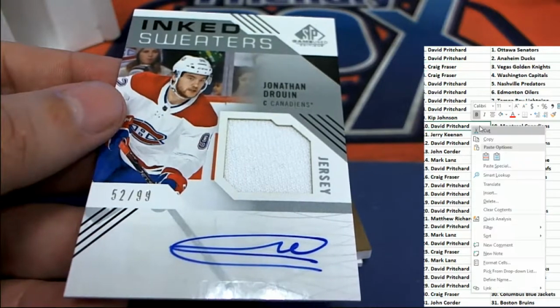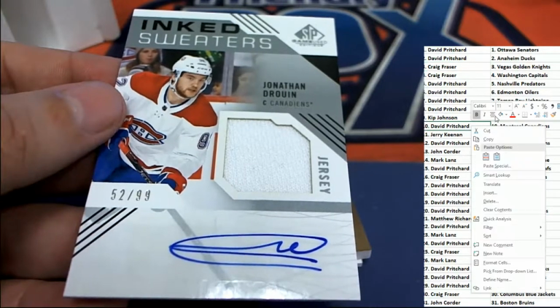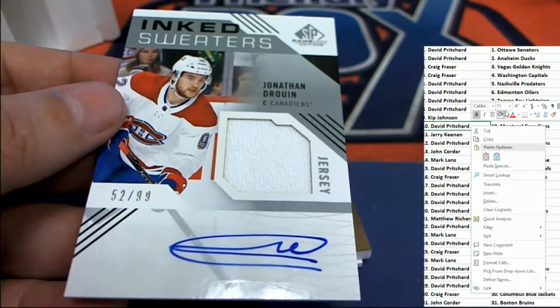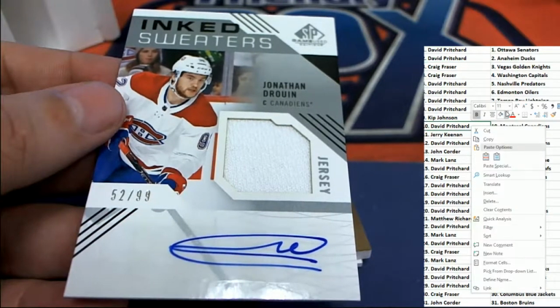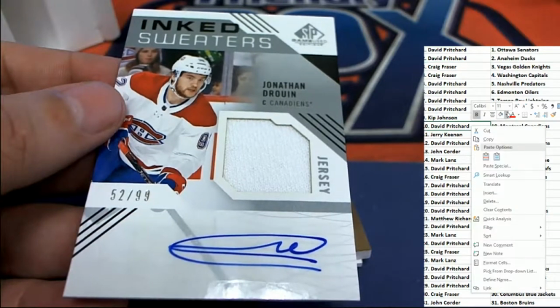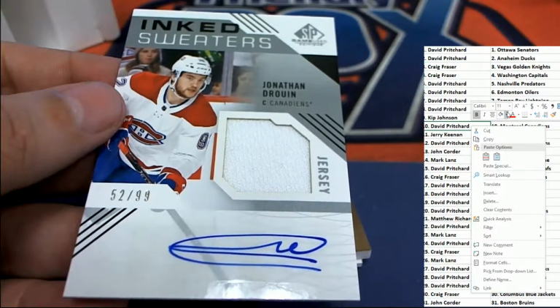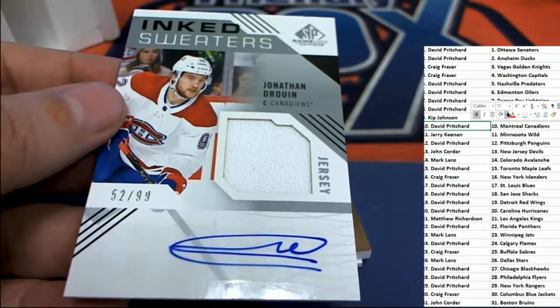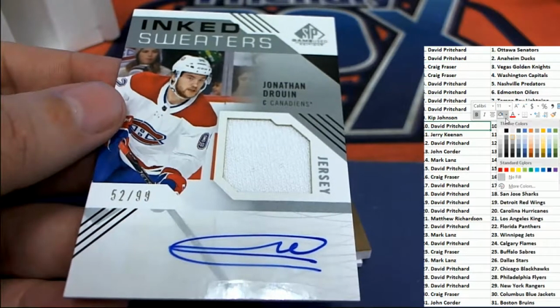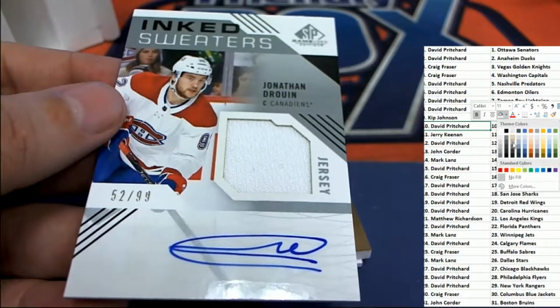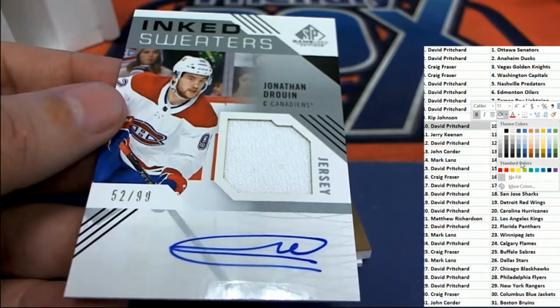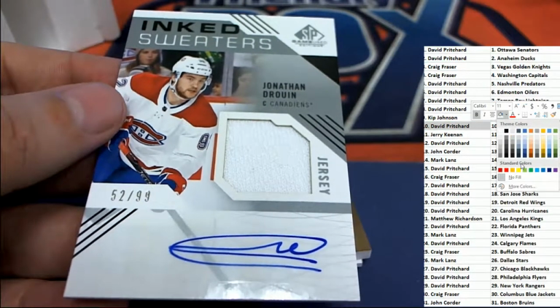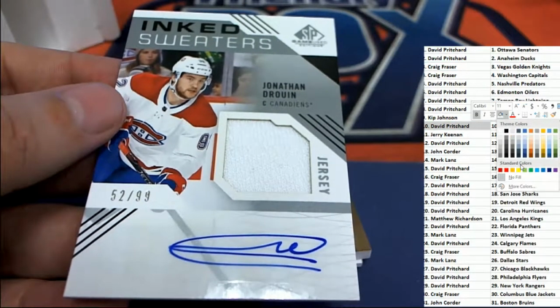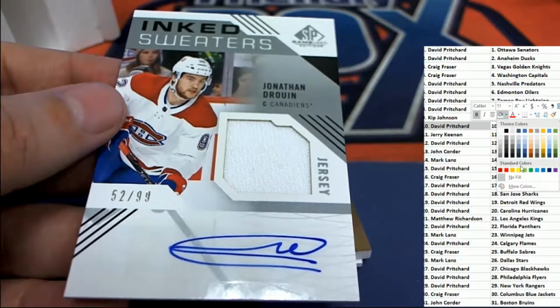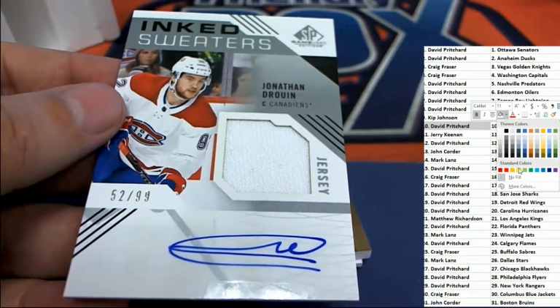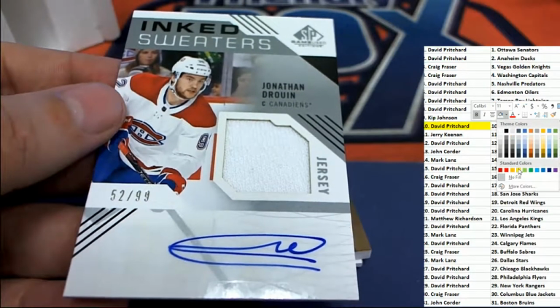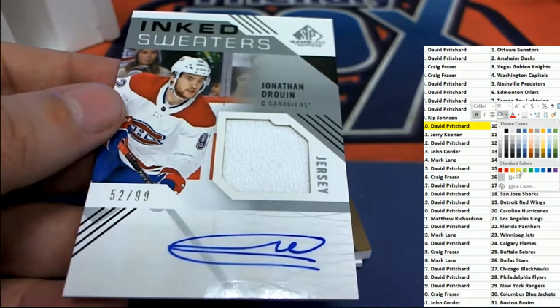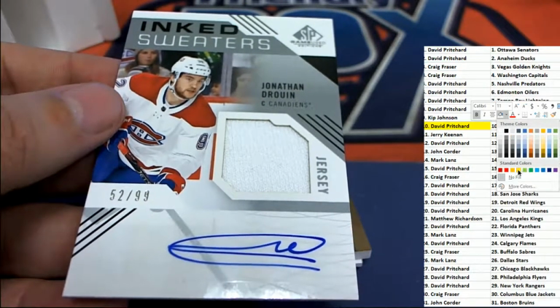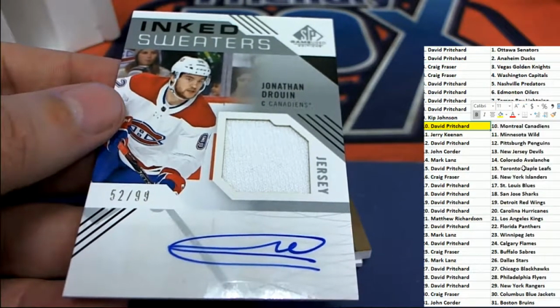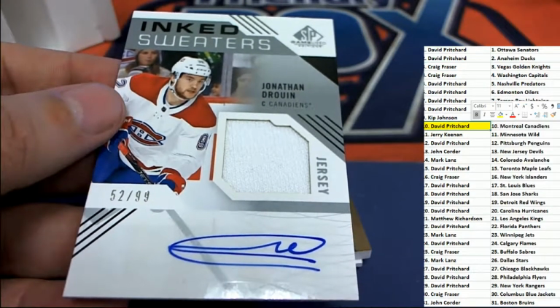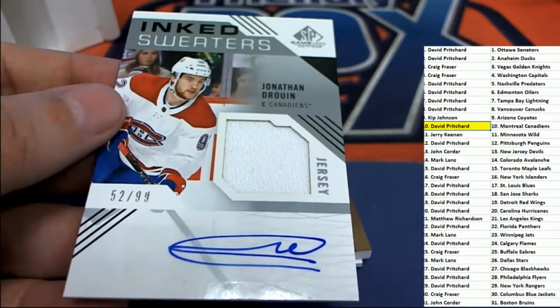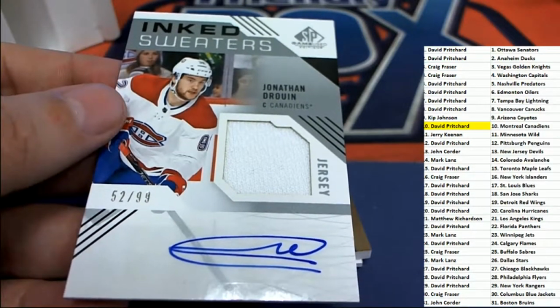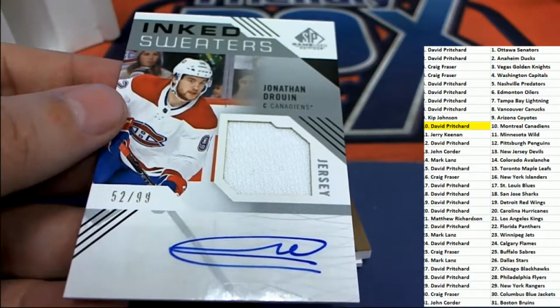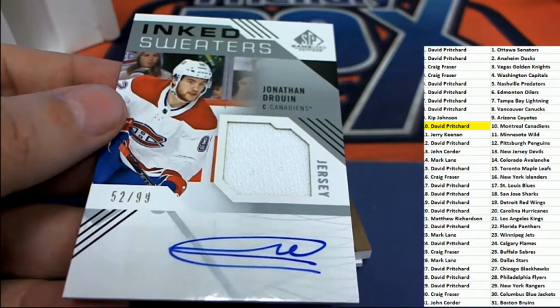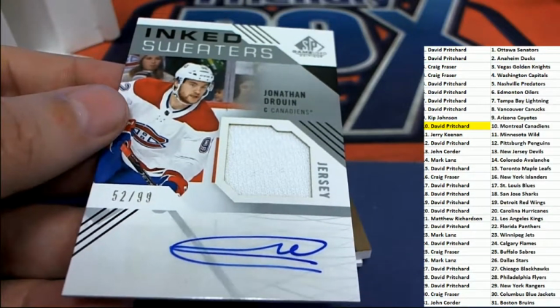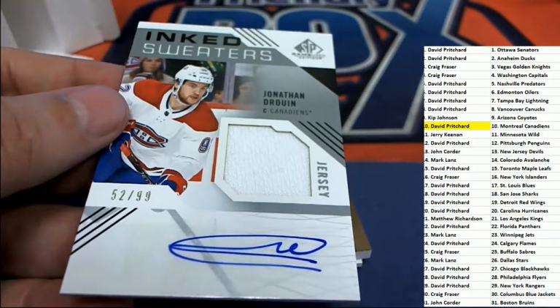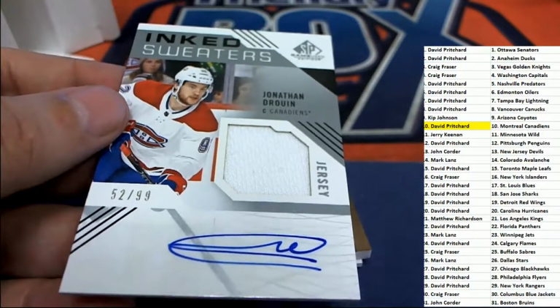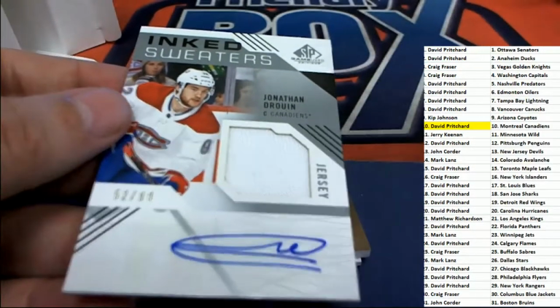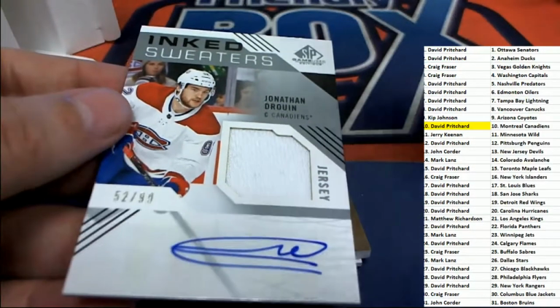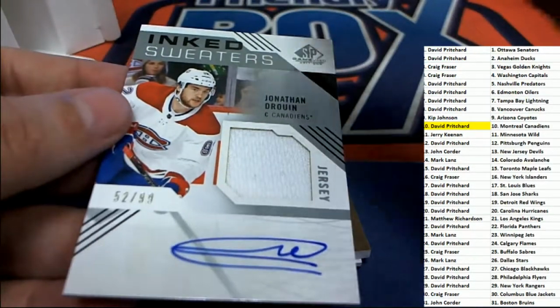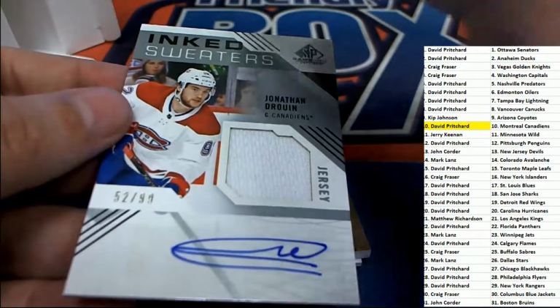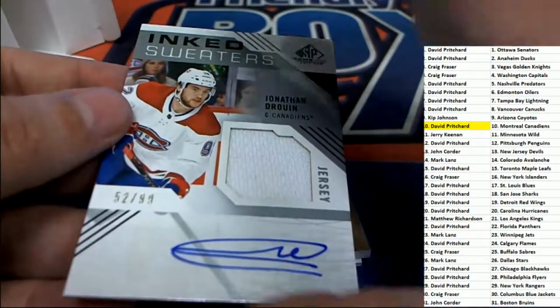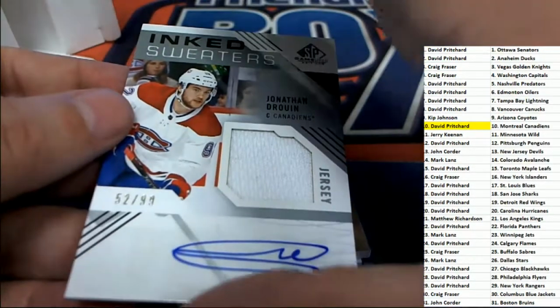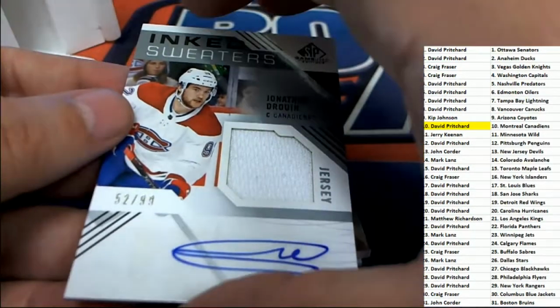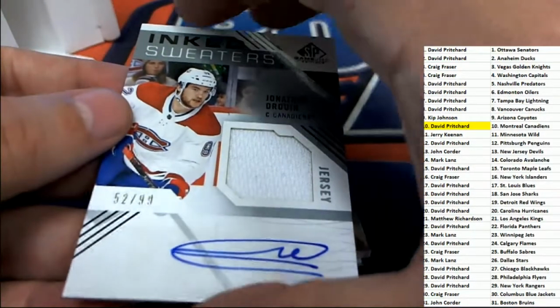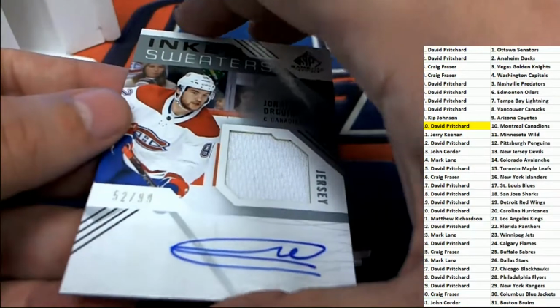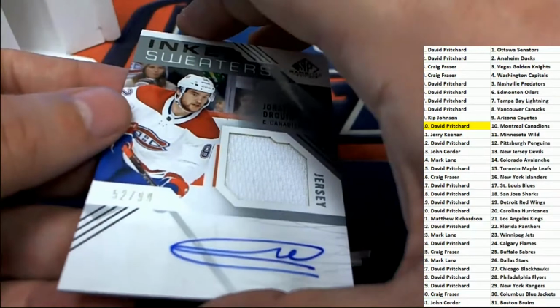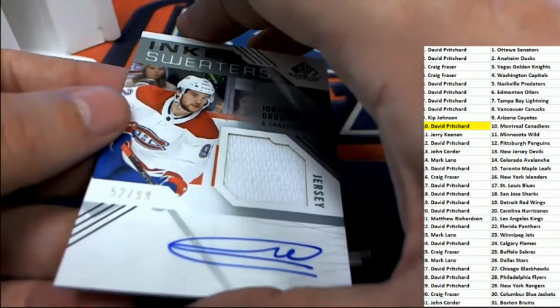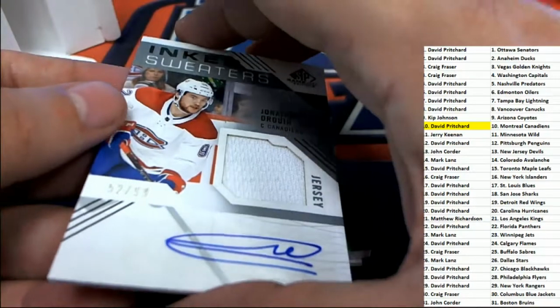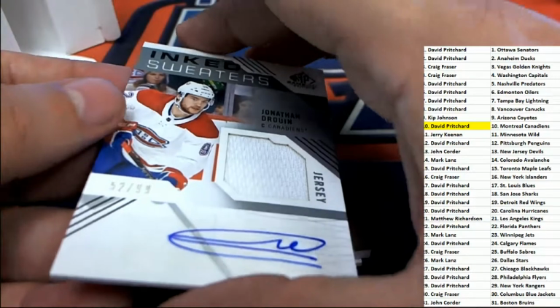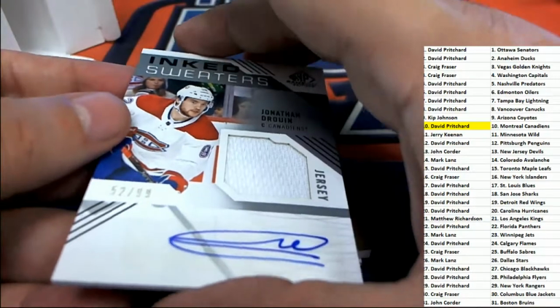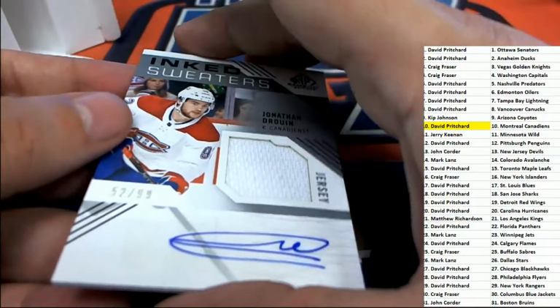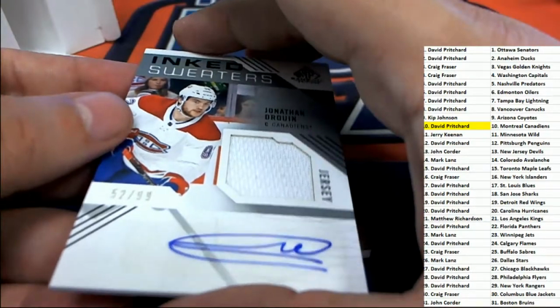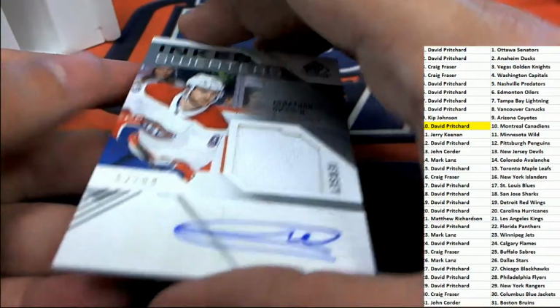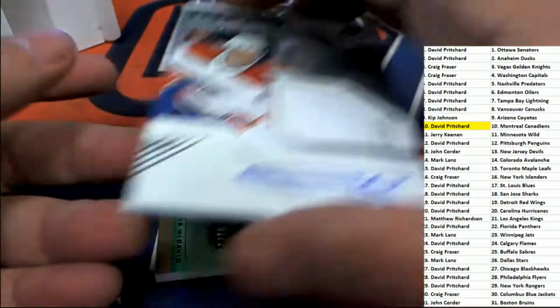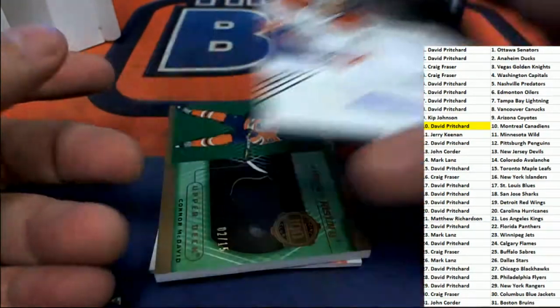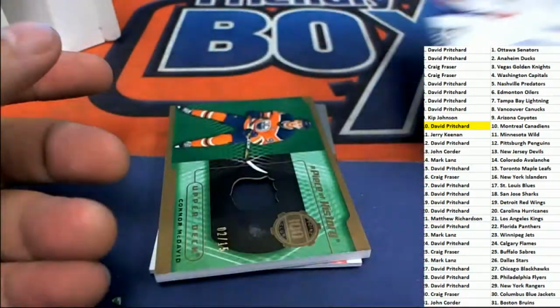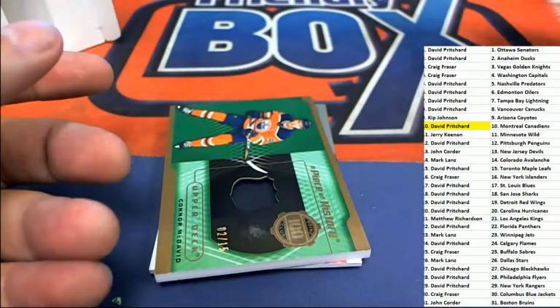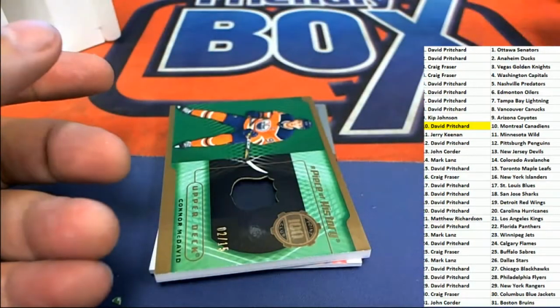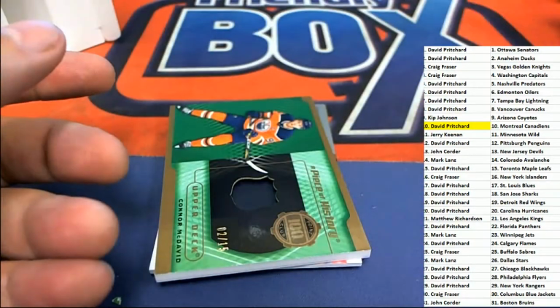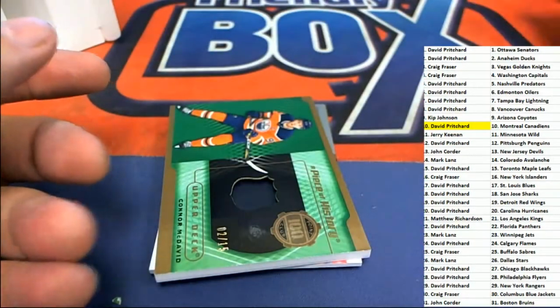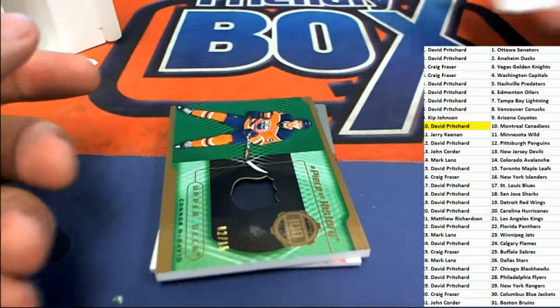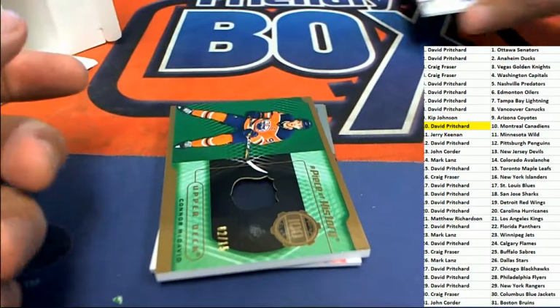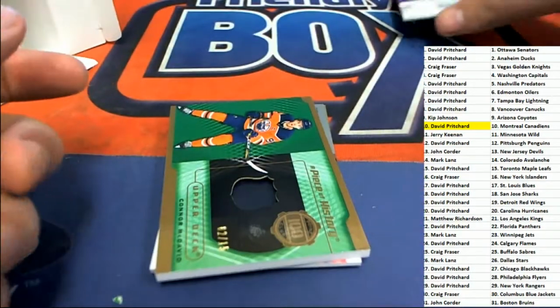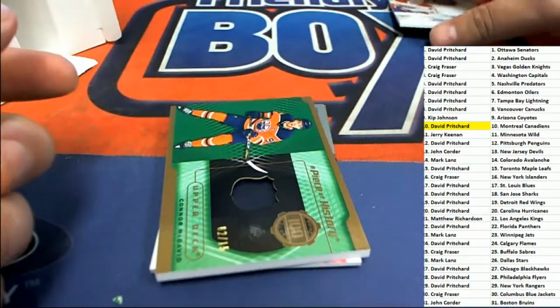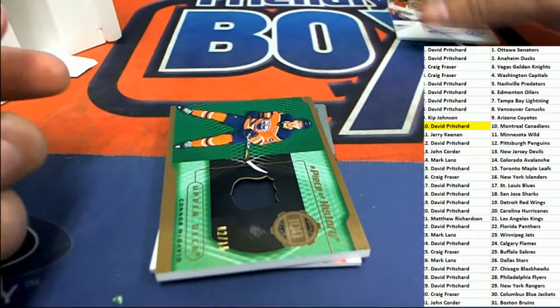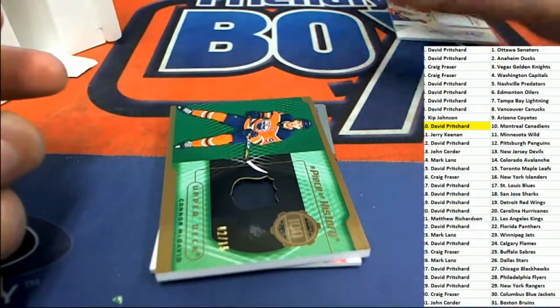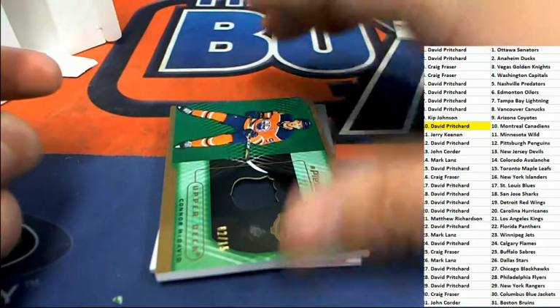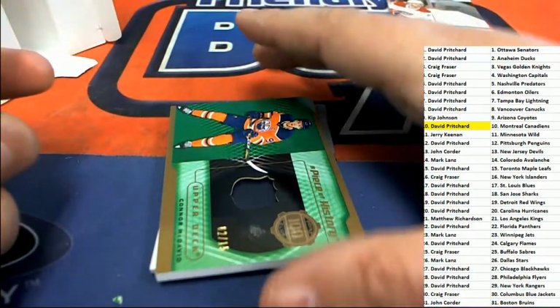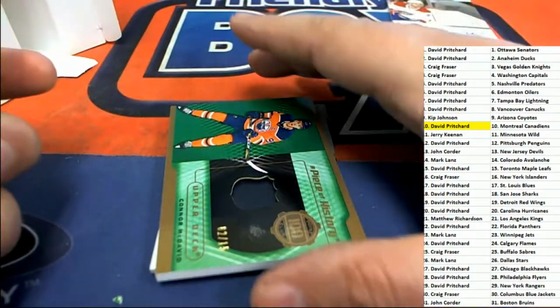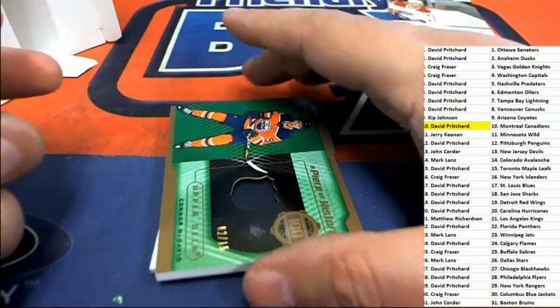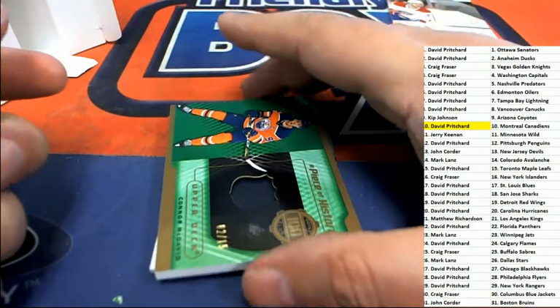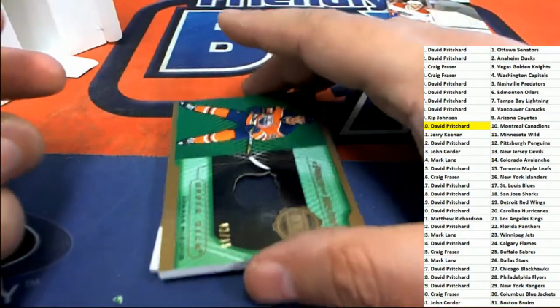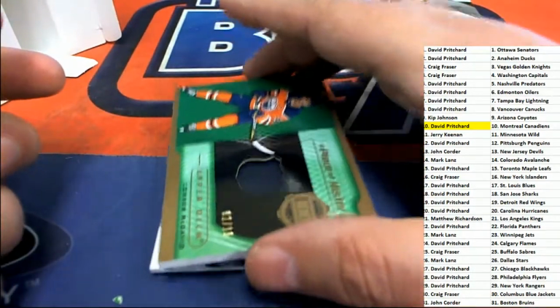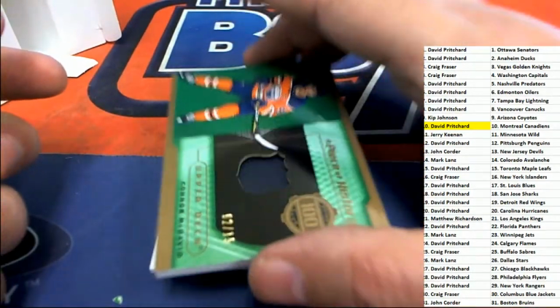Montreal owner comes away with the first hit. That's David P. And that's the game use hockey — nice auto and relic card.